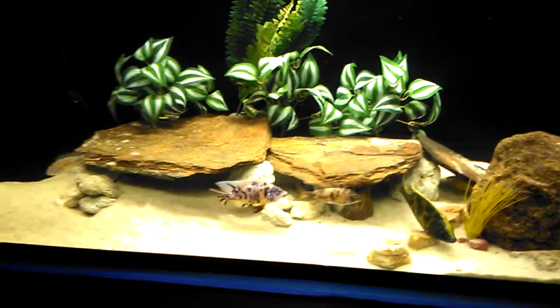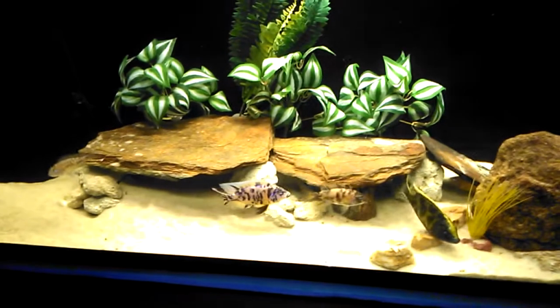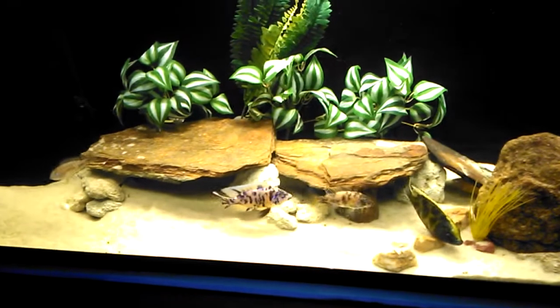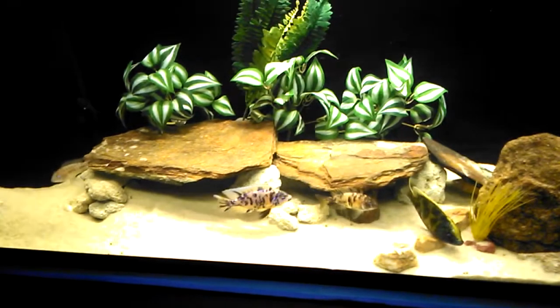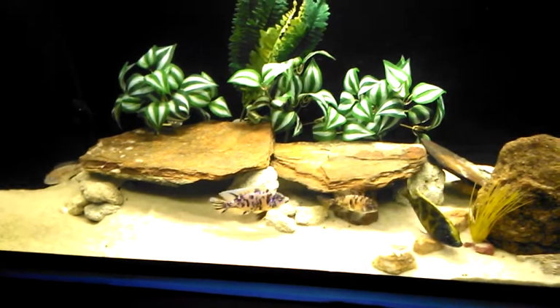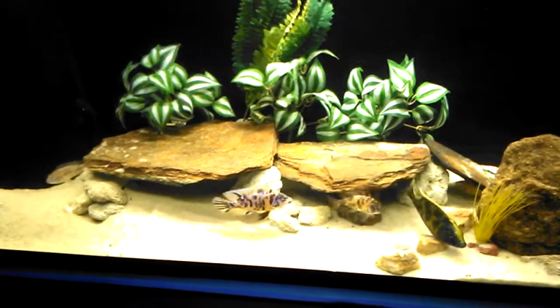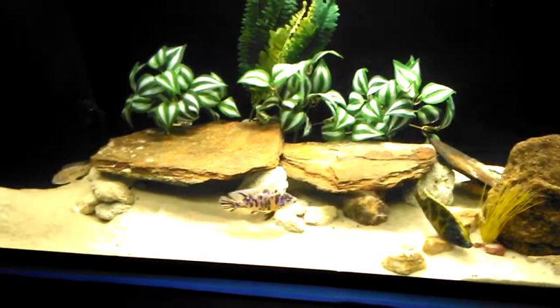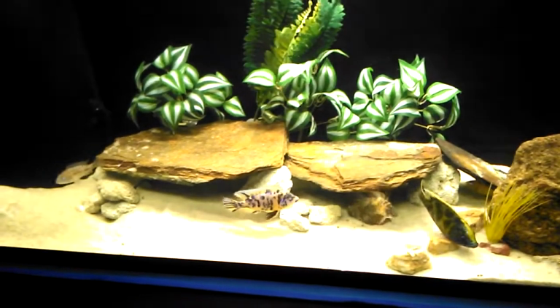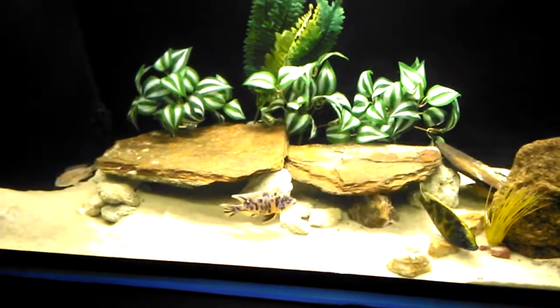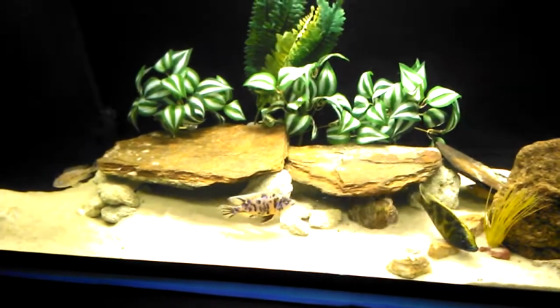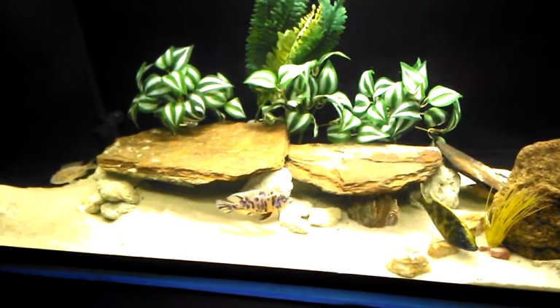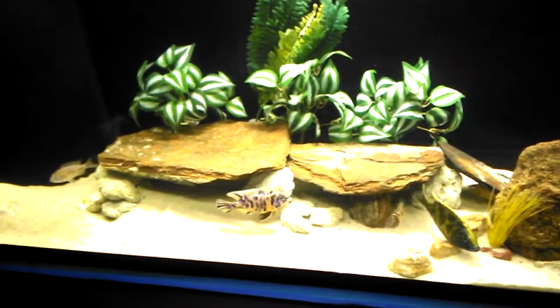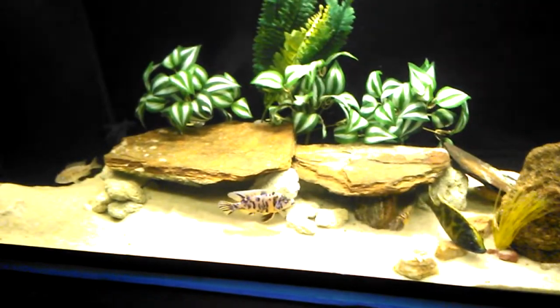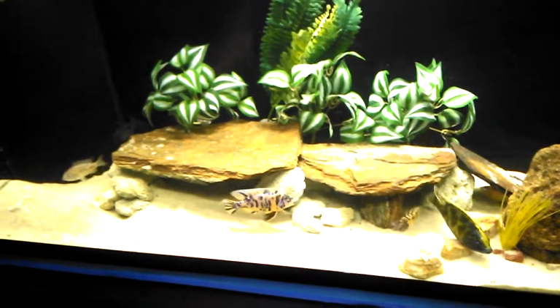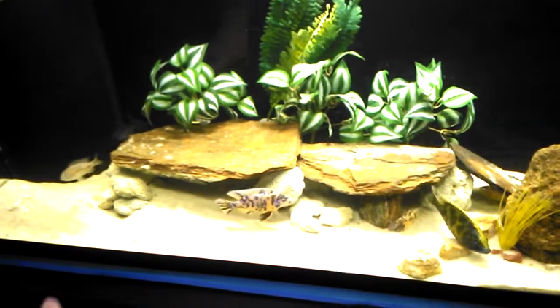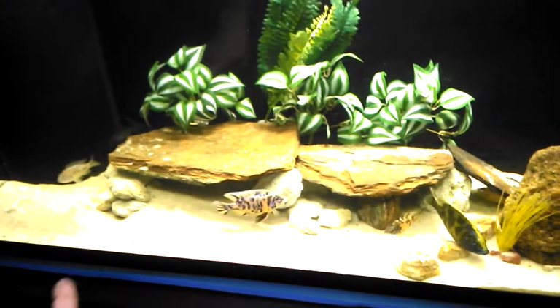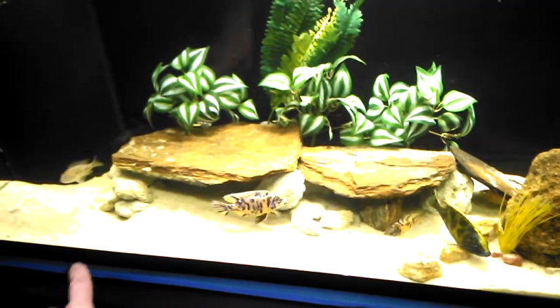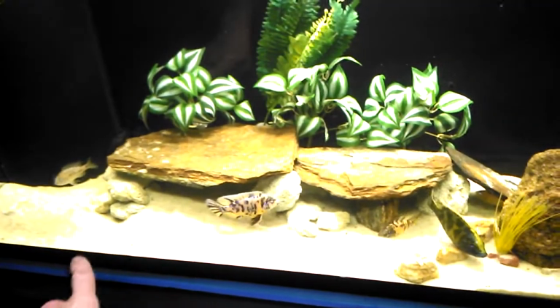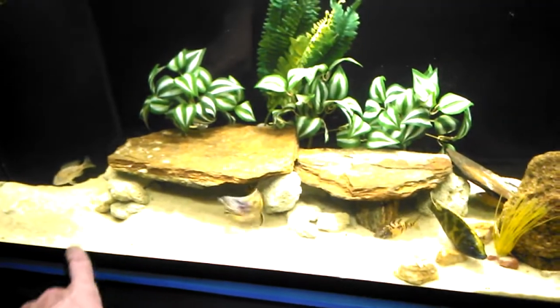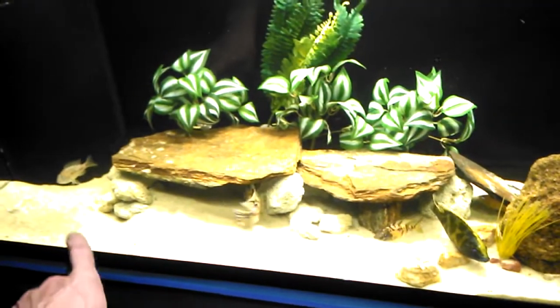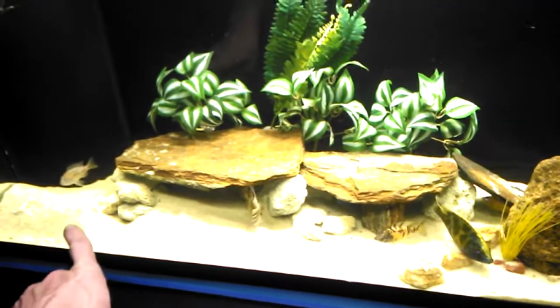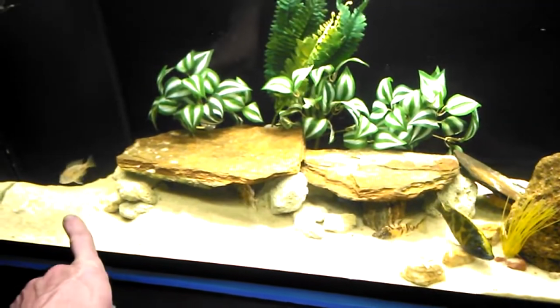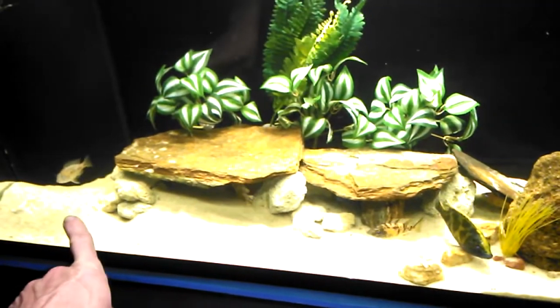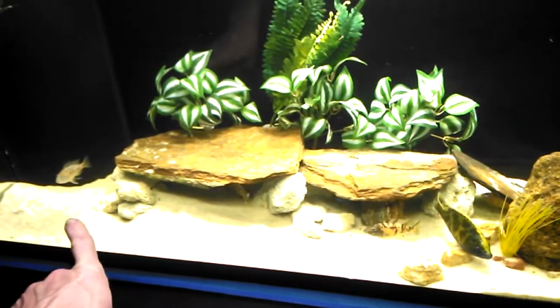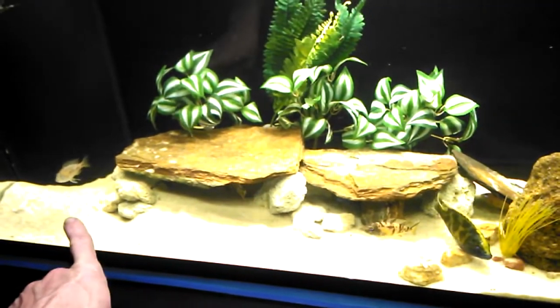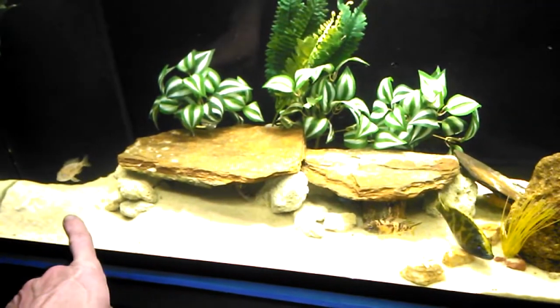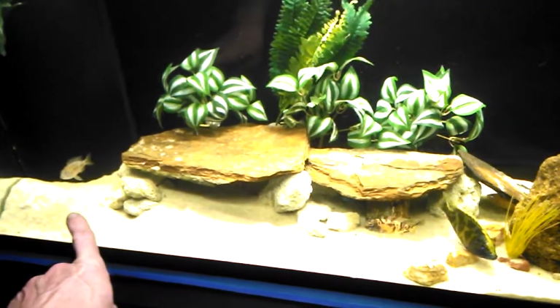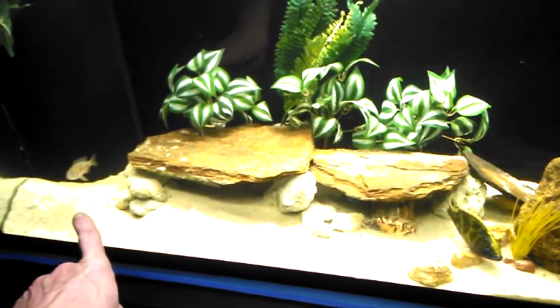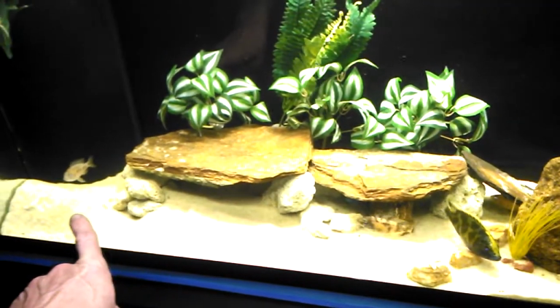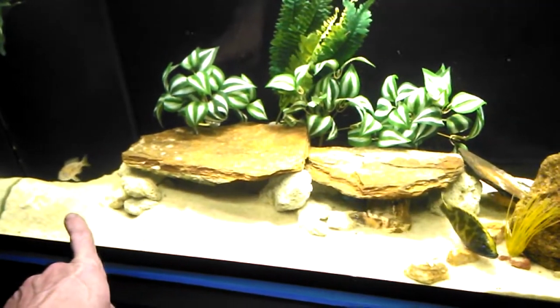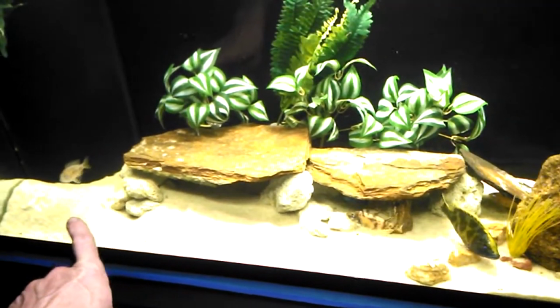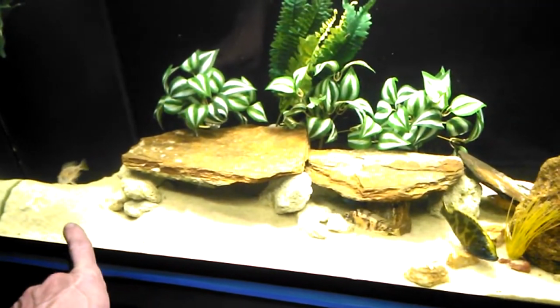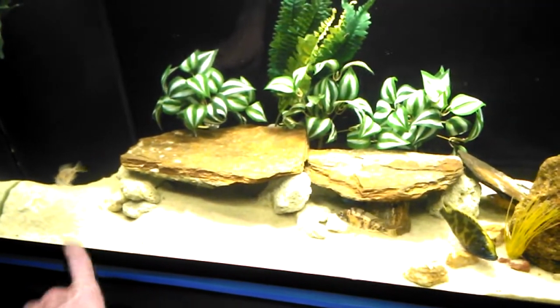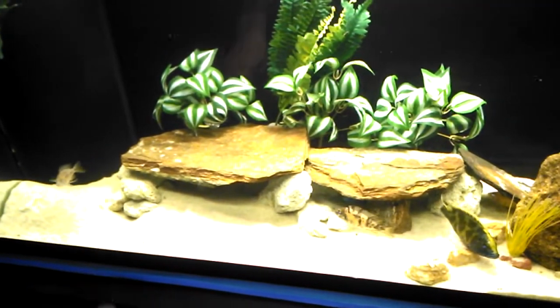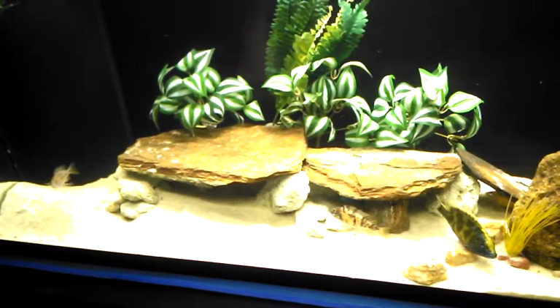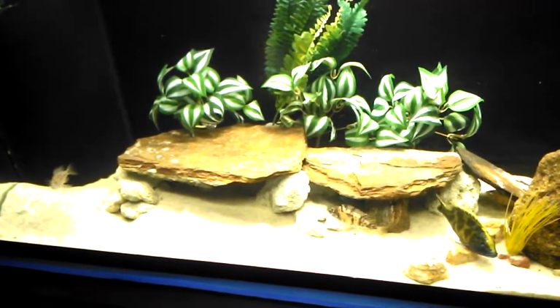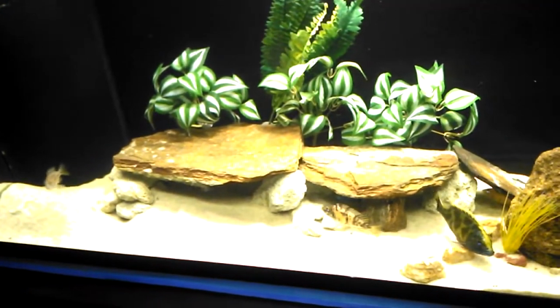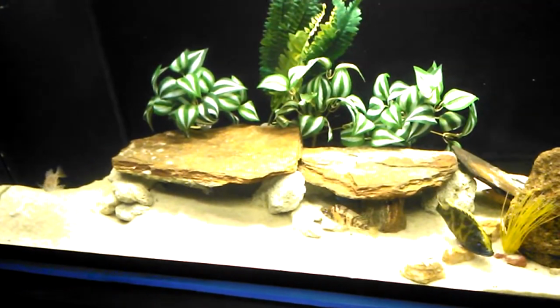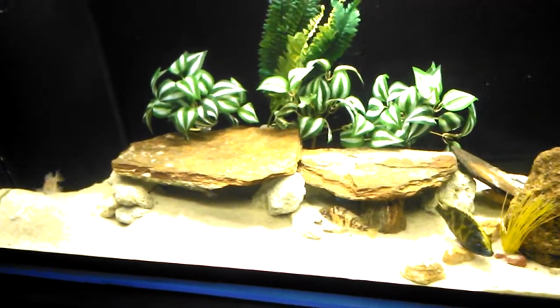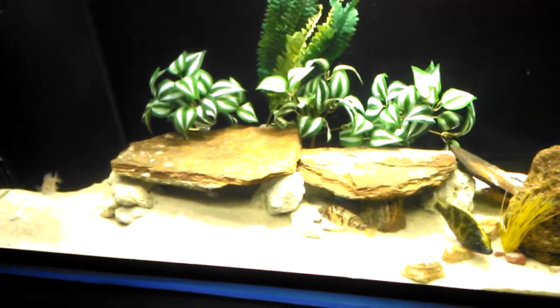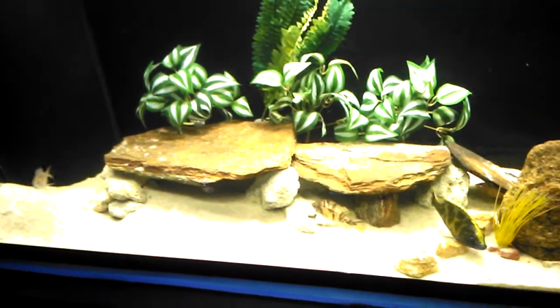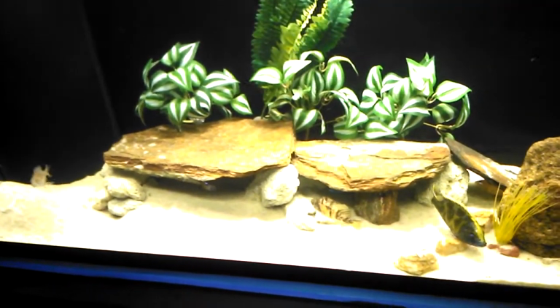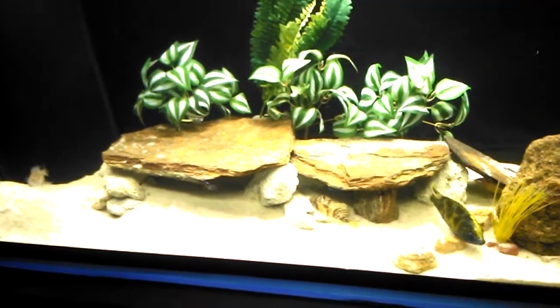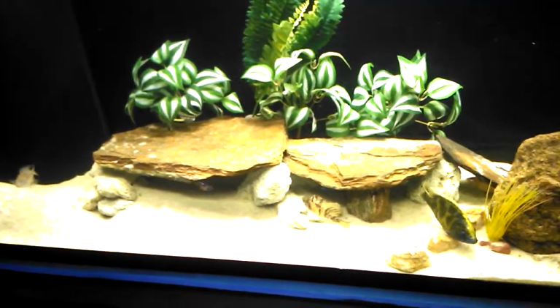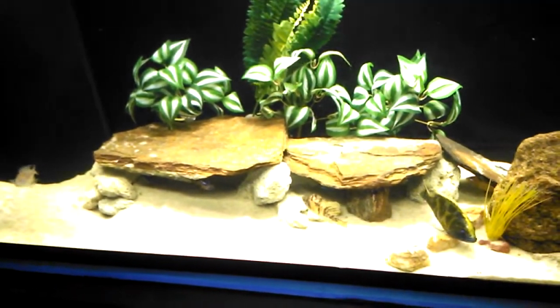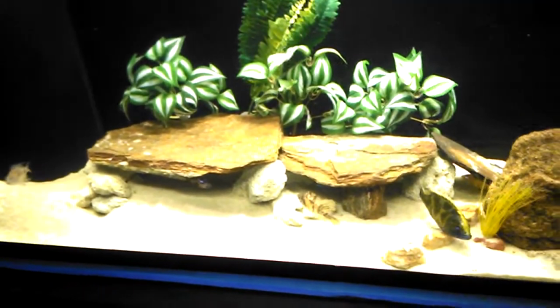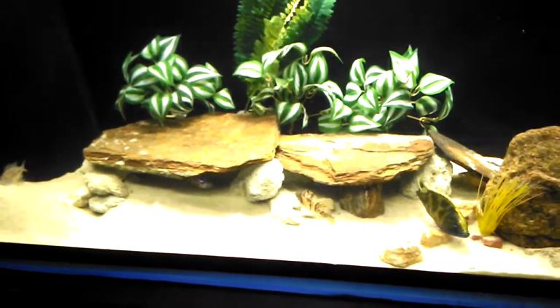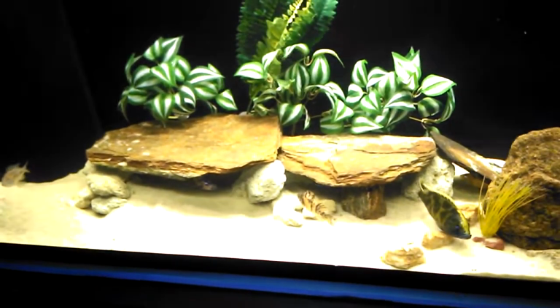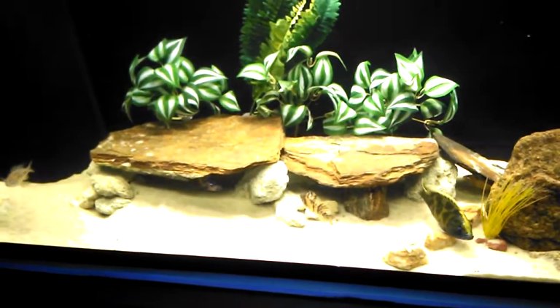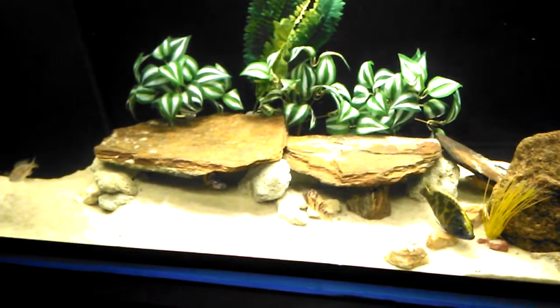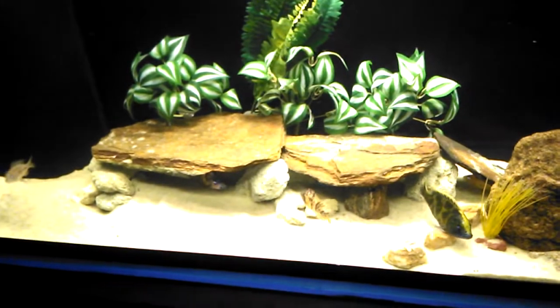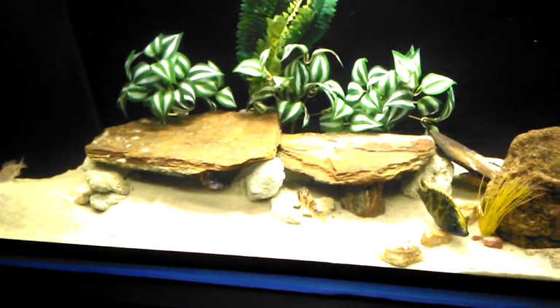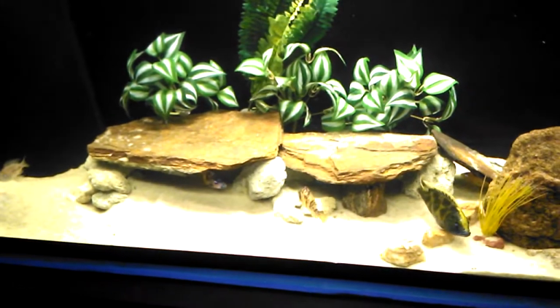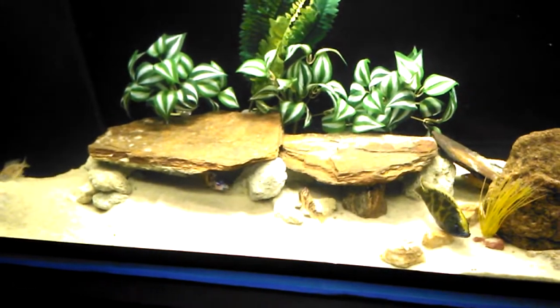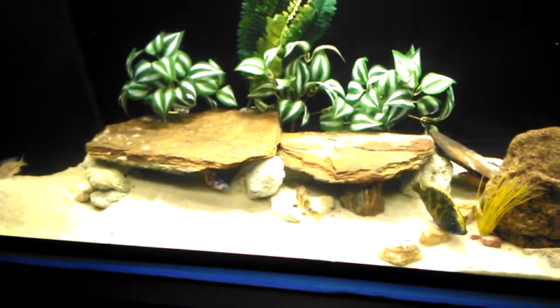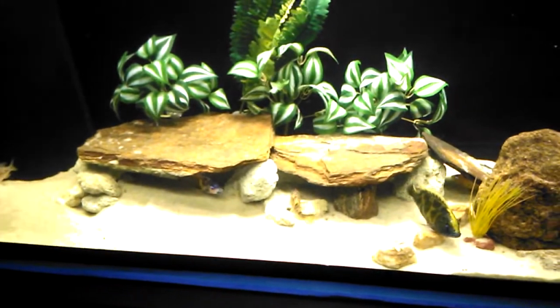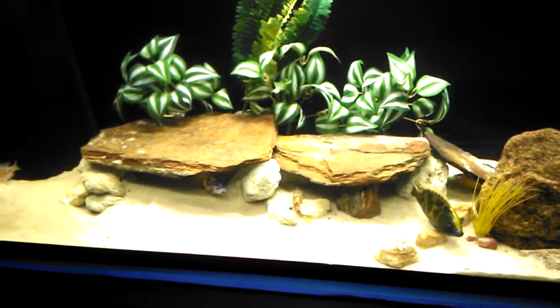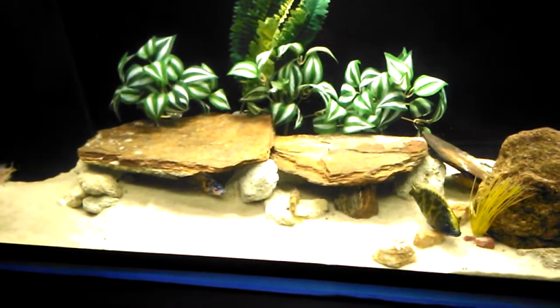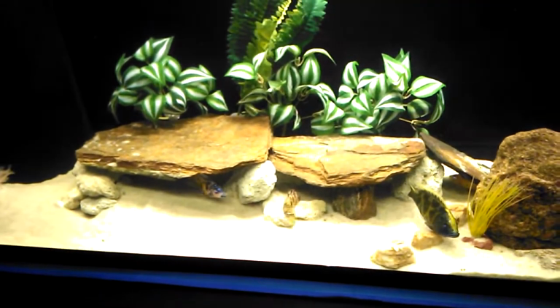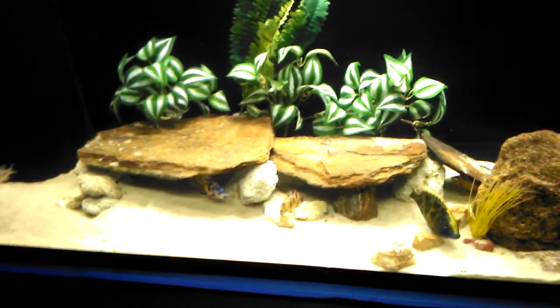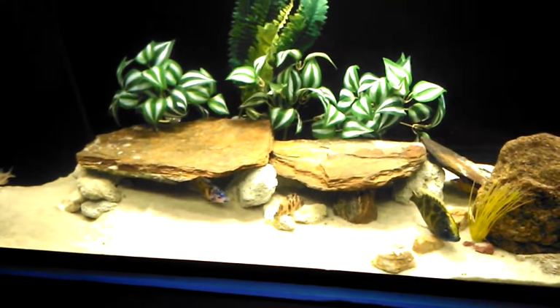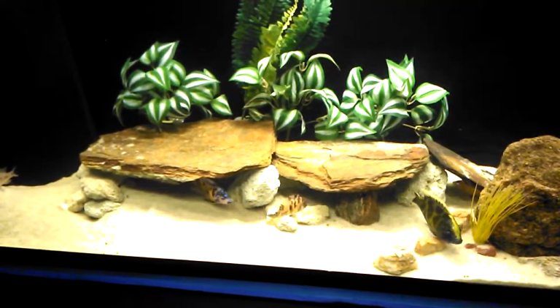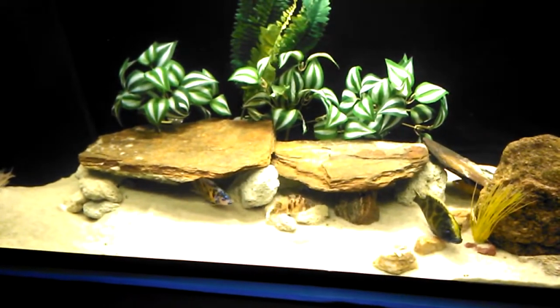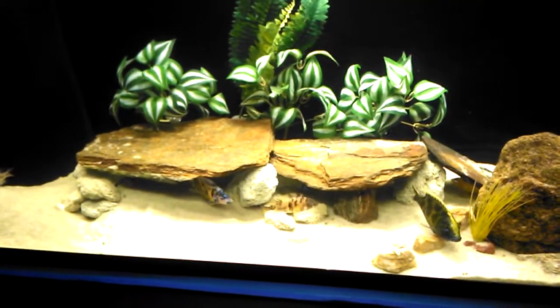Far left, my strawberry peacock over here - that's my breeder. She keeps on having me some fry.